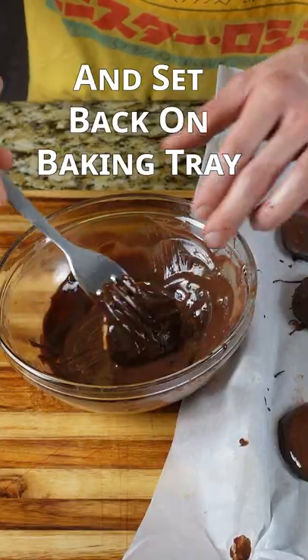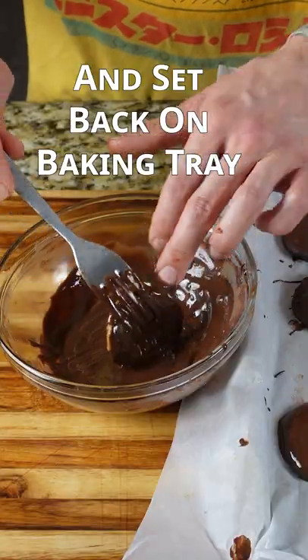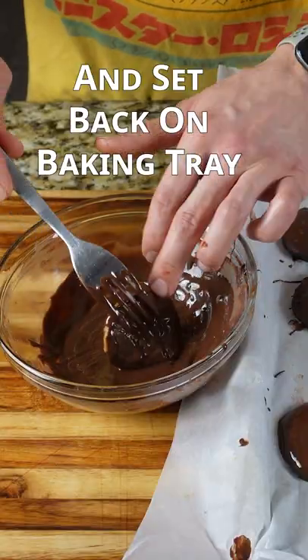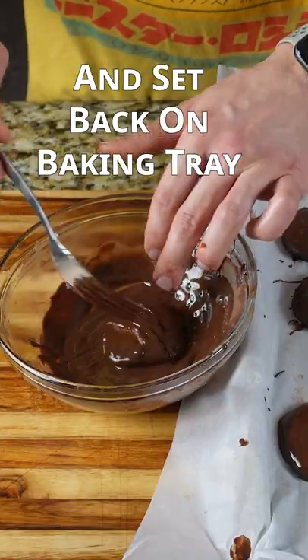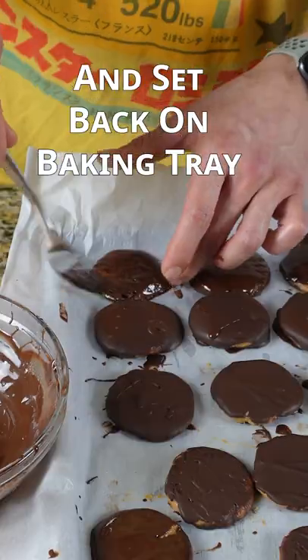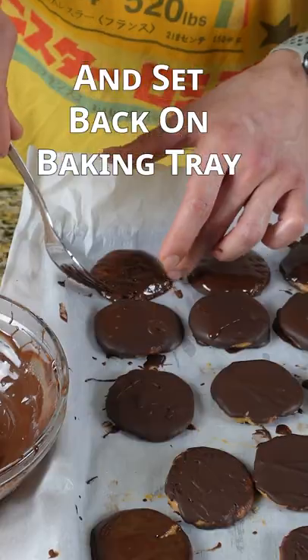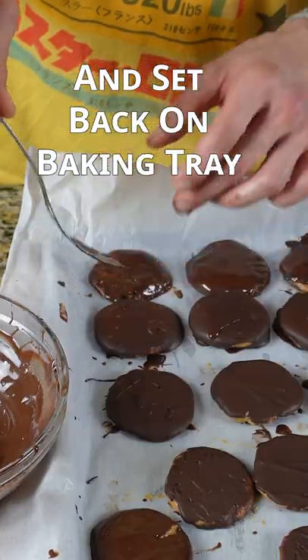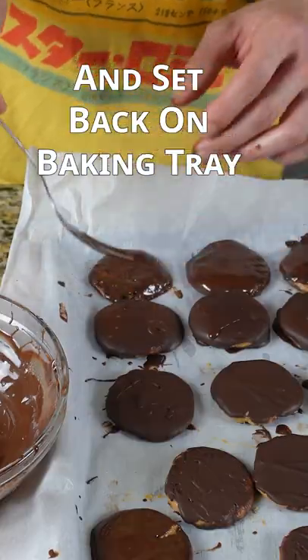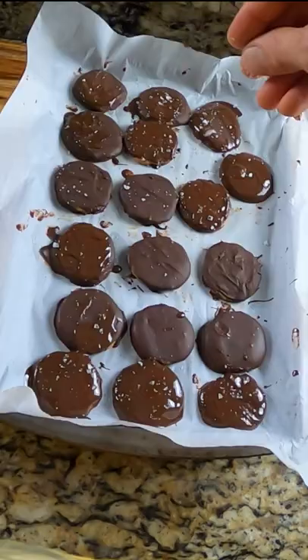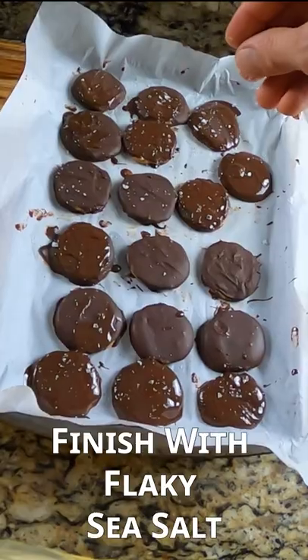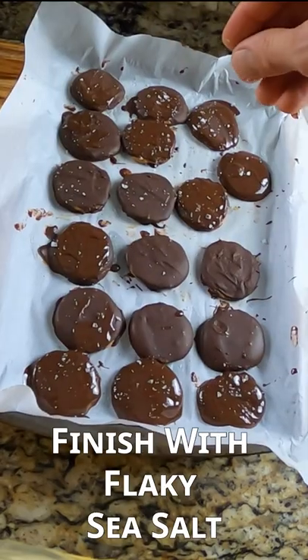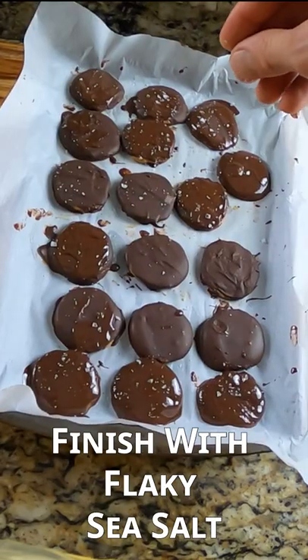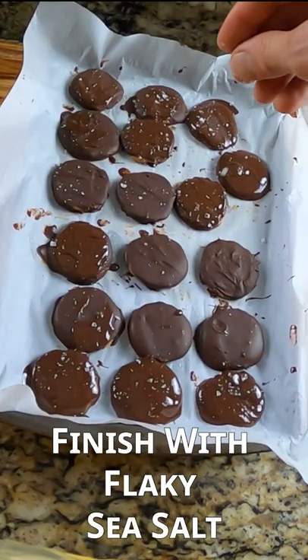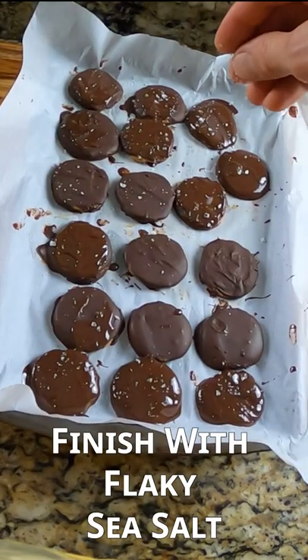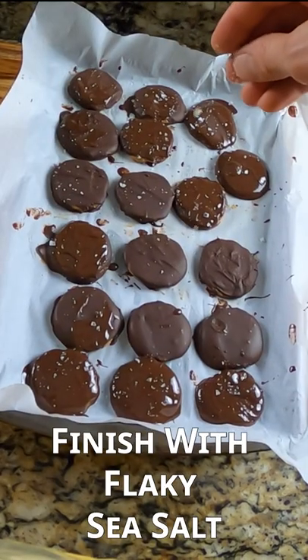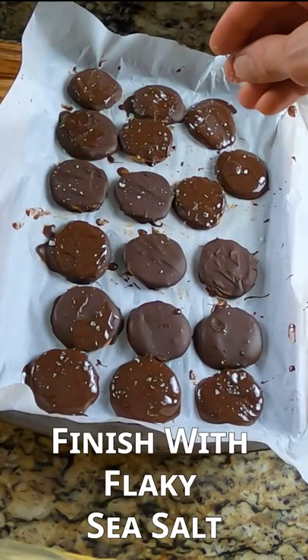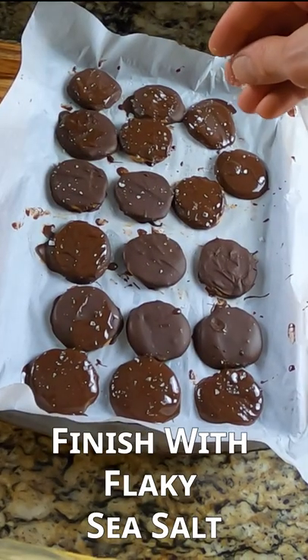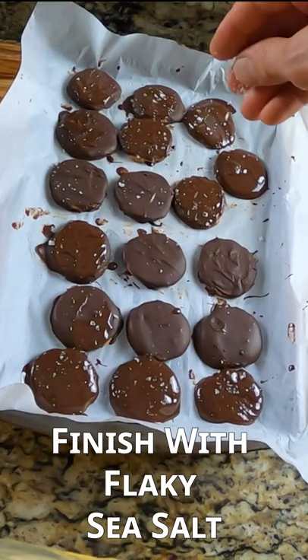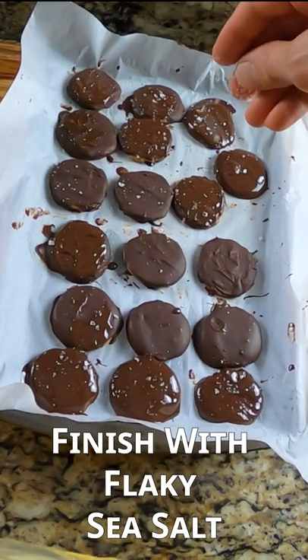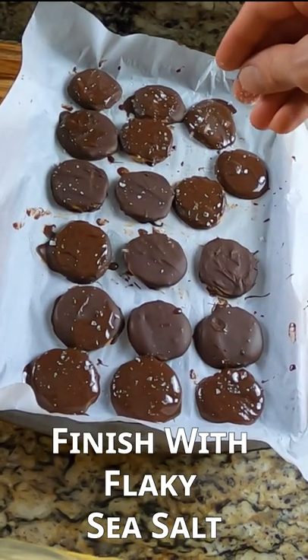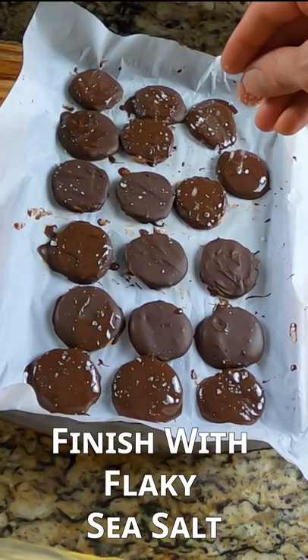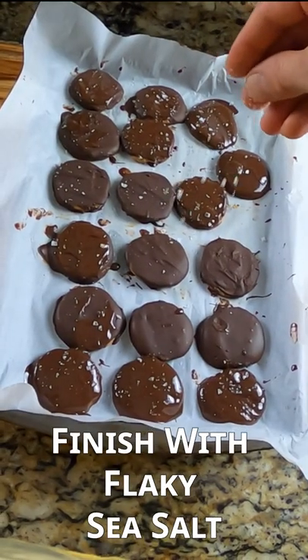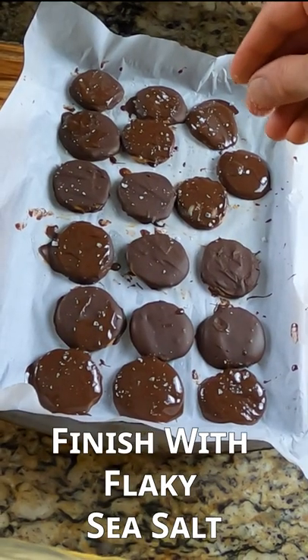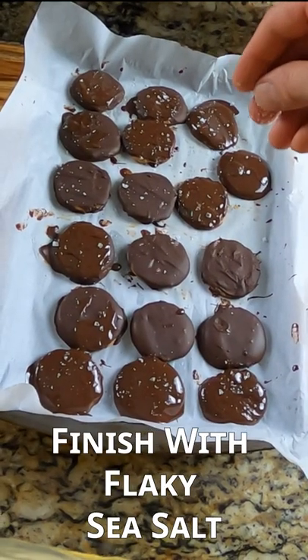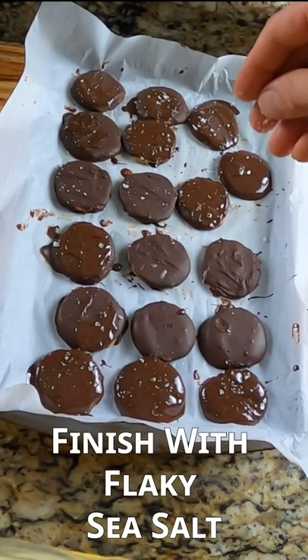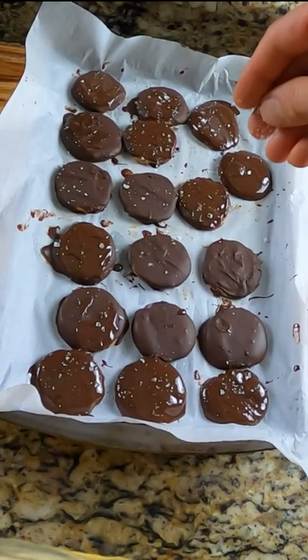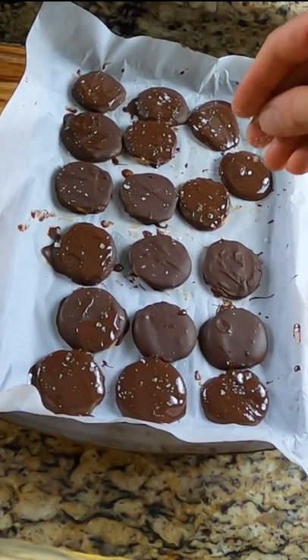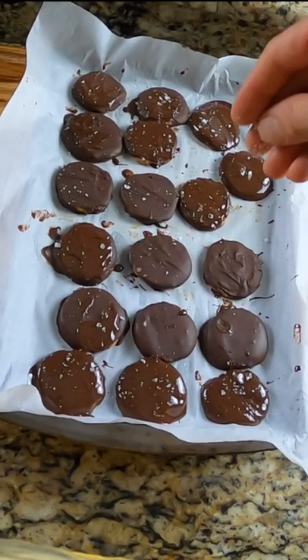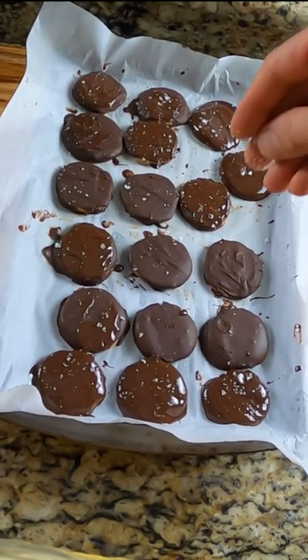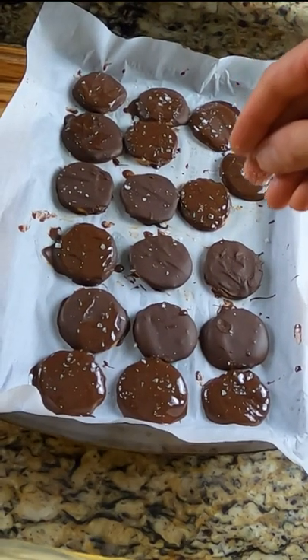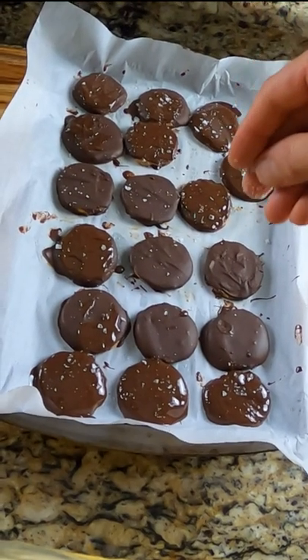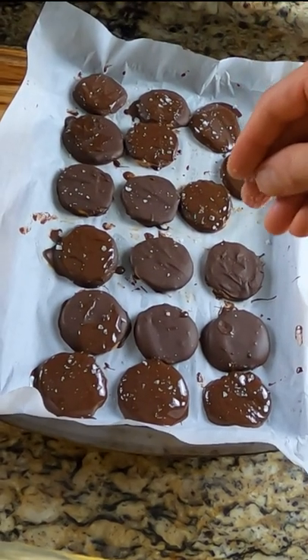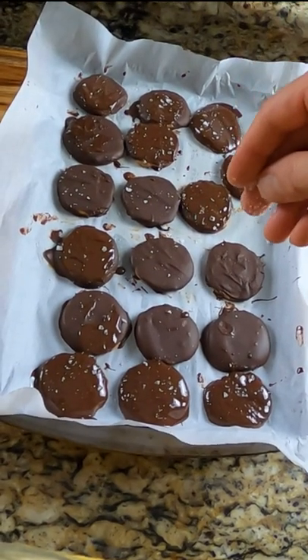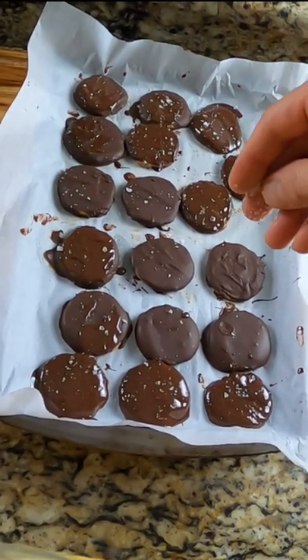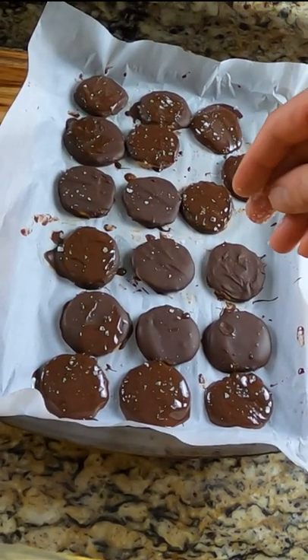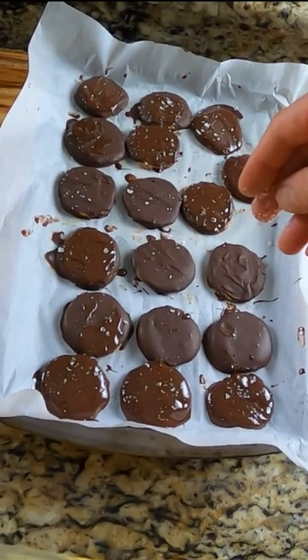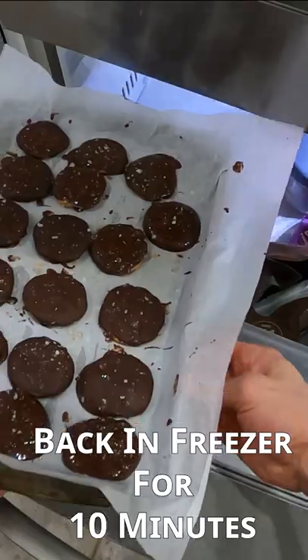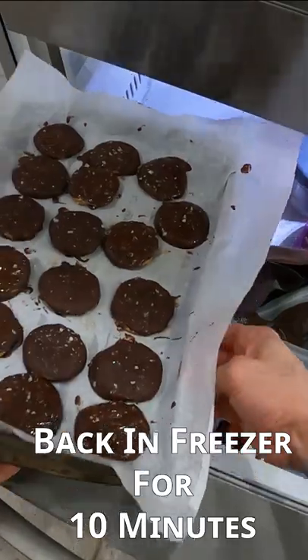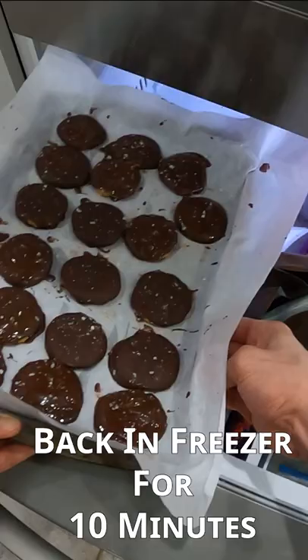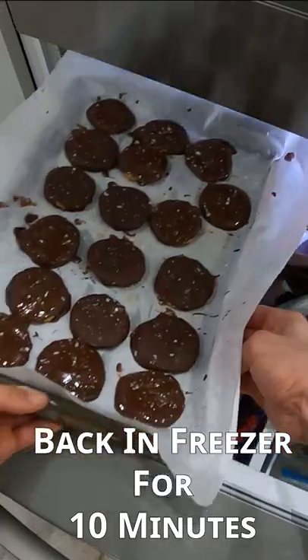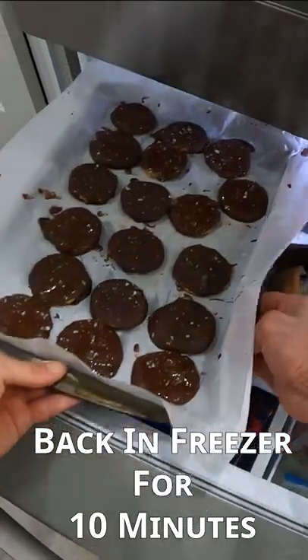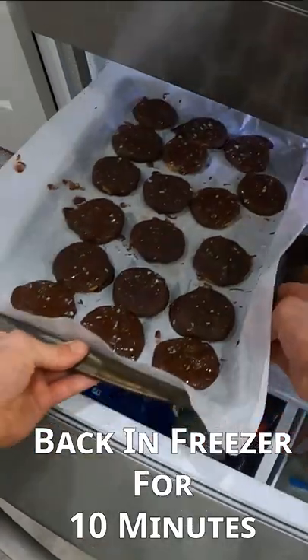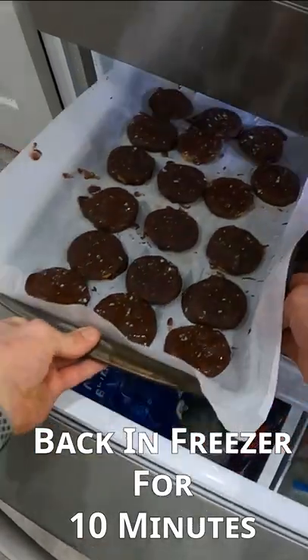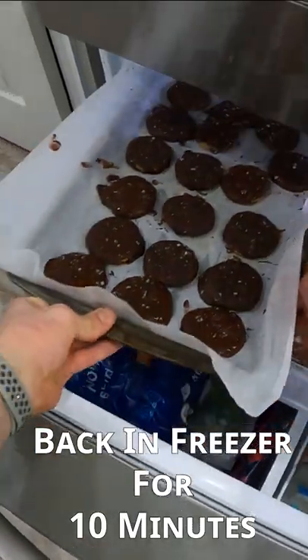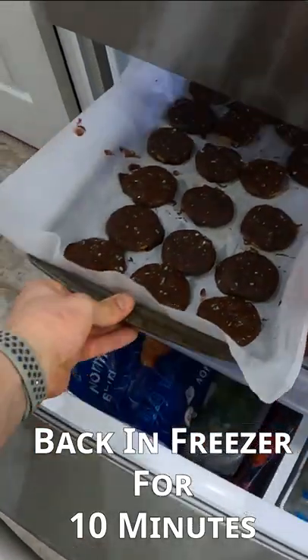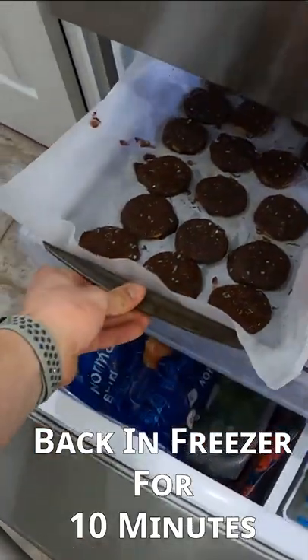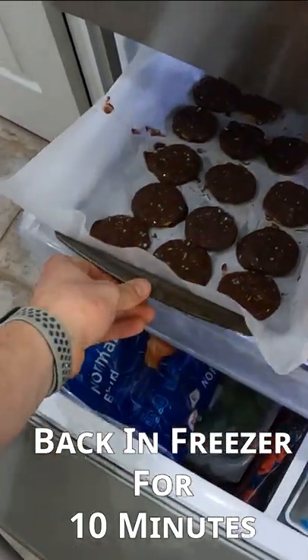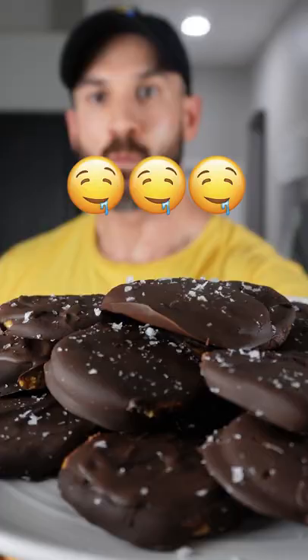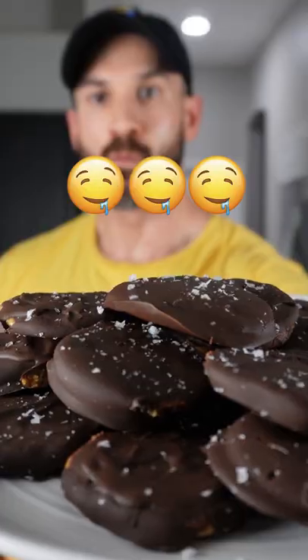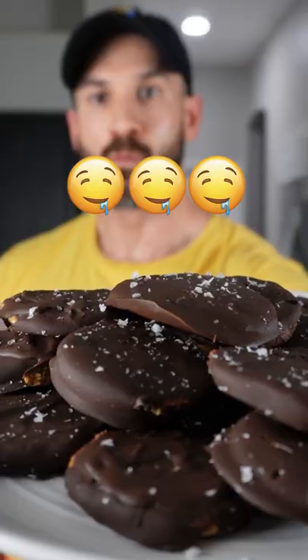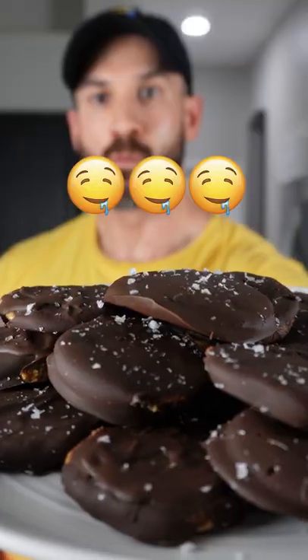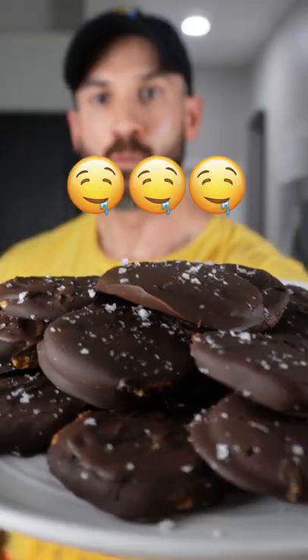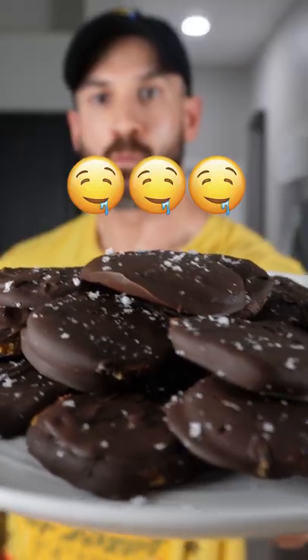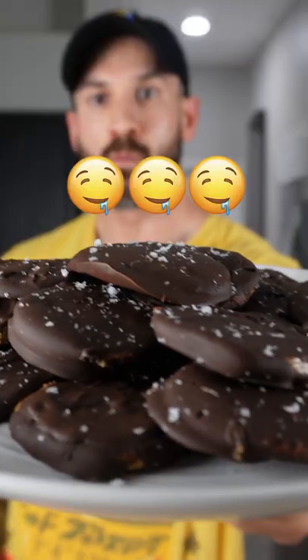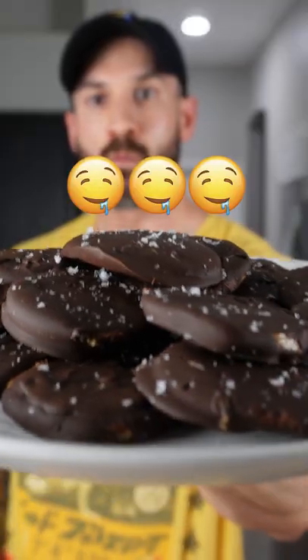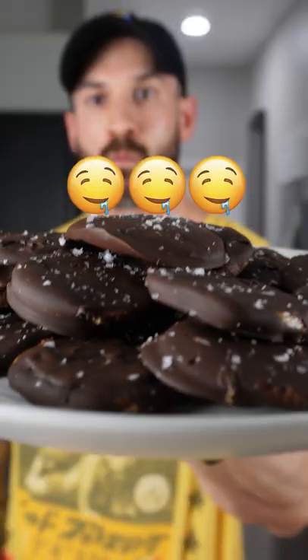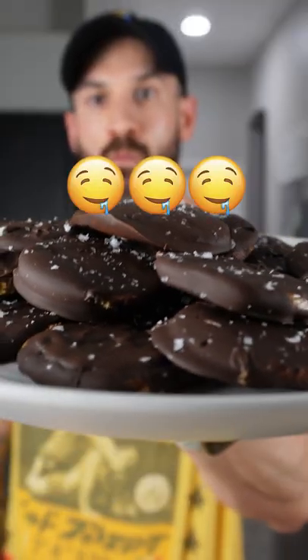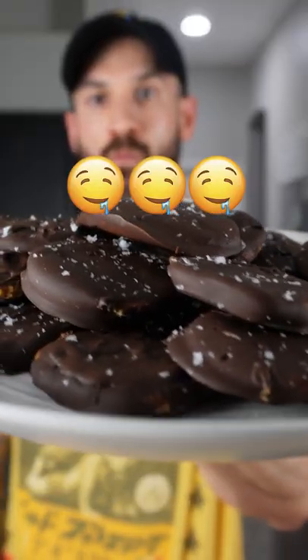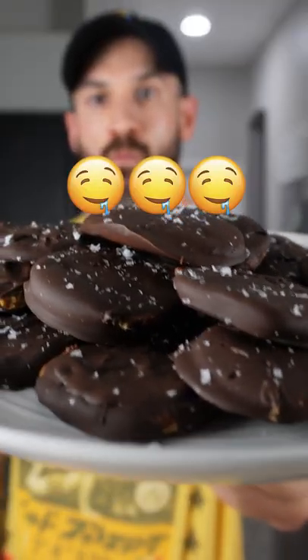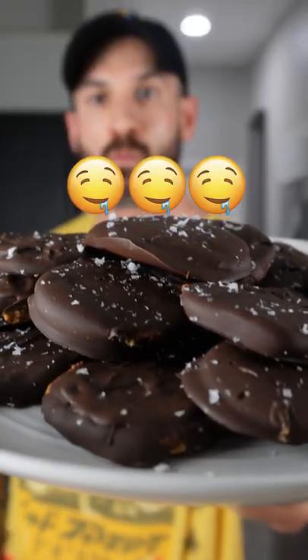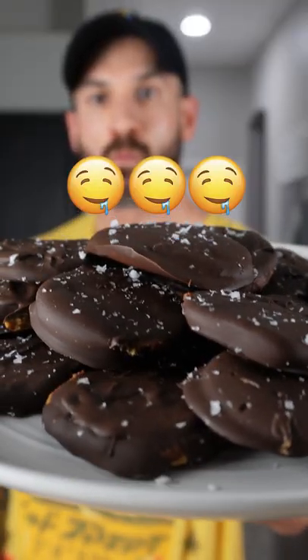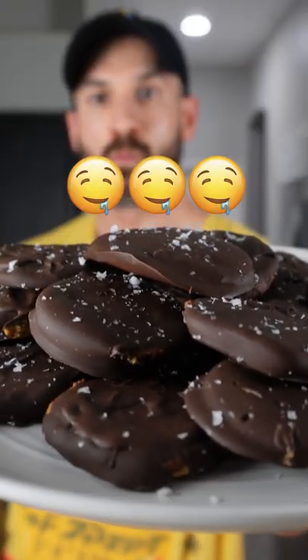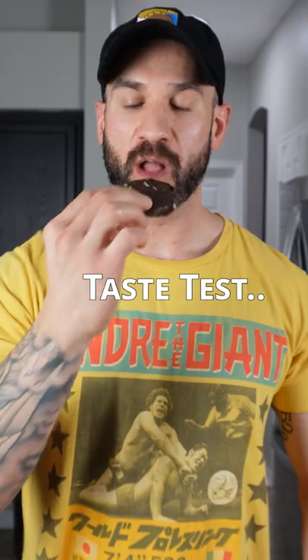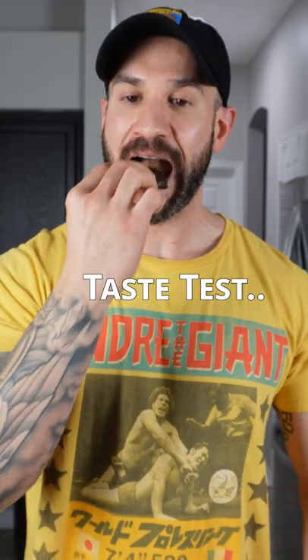Place it back on the parchment paper. Finish them off by sprinkling some flaky sea salt on top. Put it back in the freezer for another 10 minutes. Remove and enjoy.